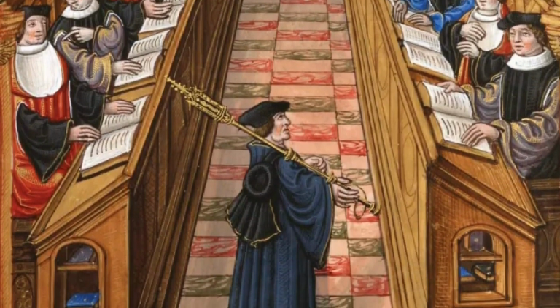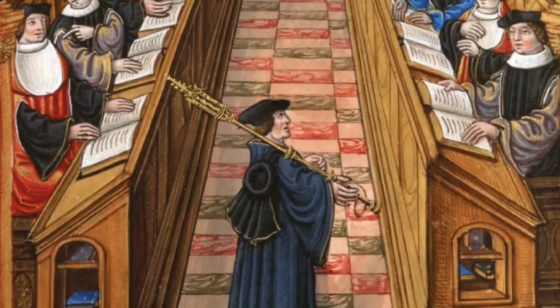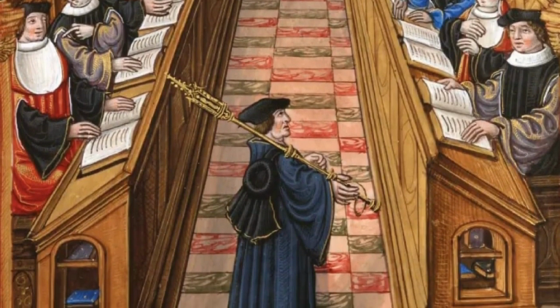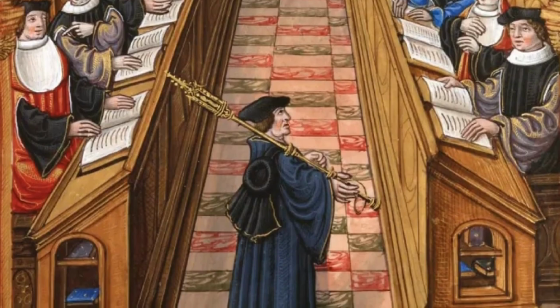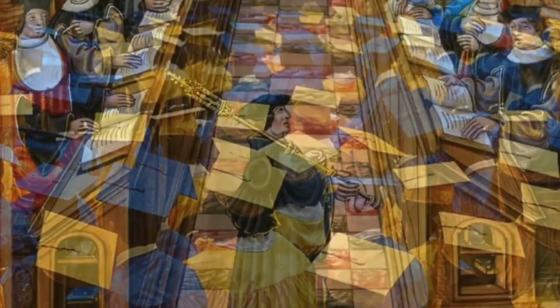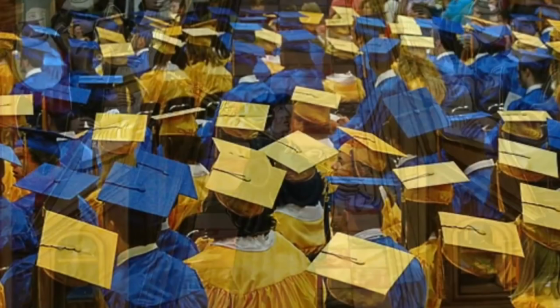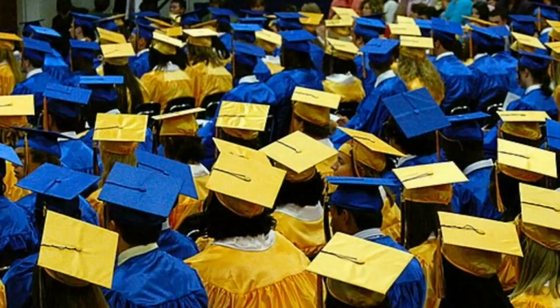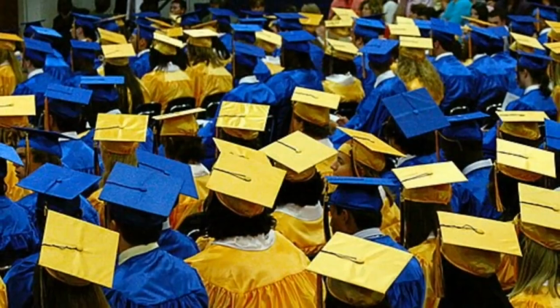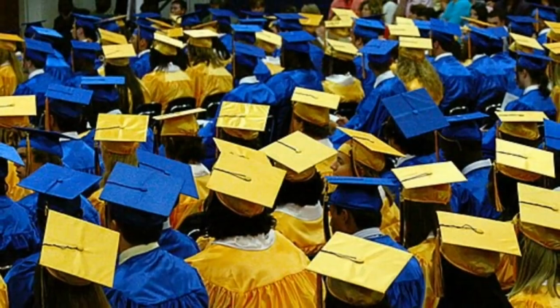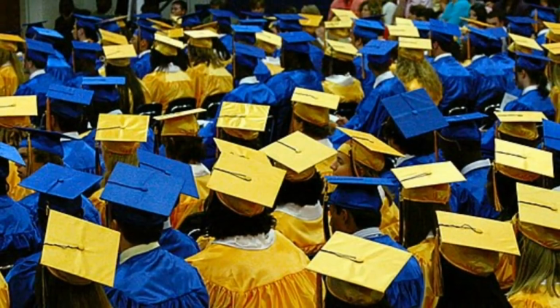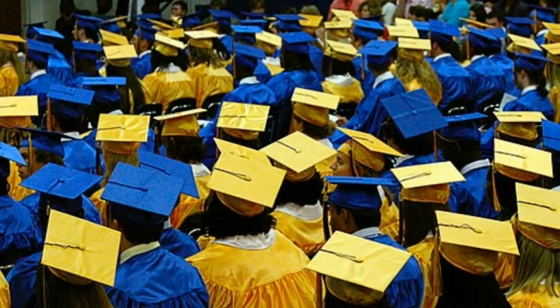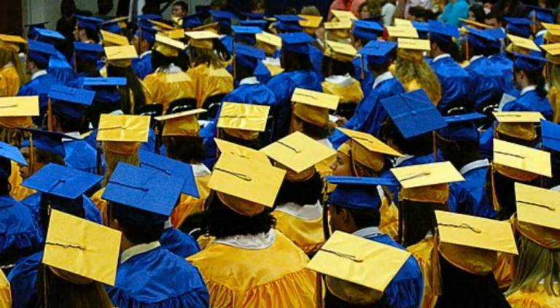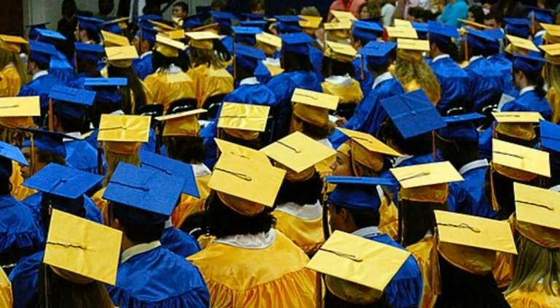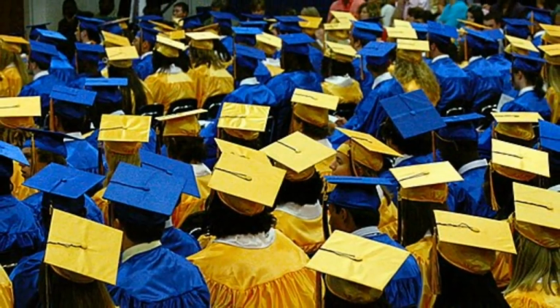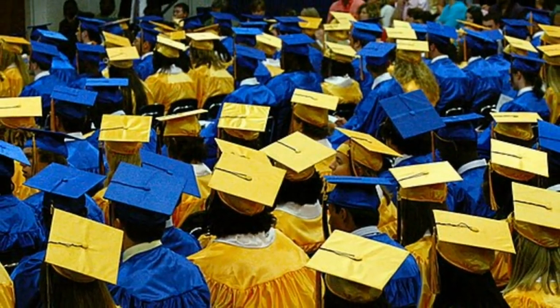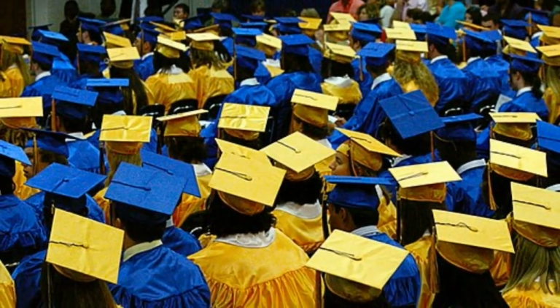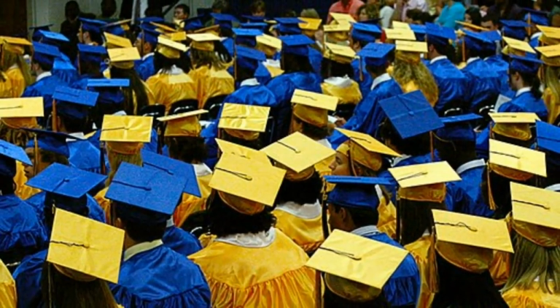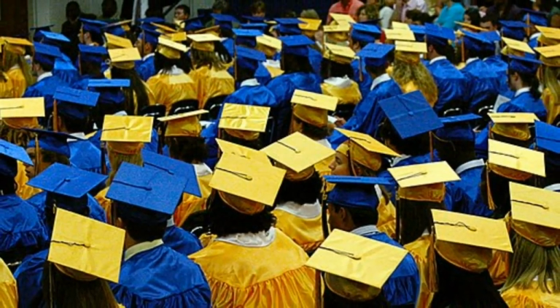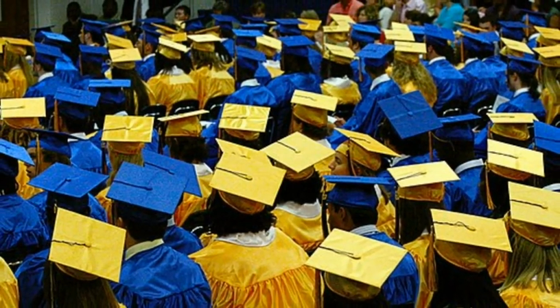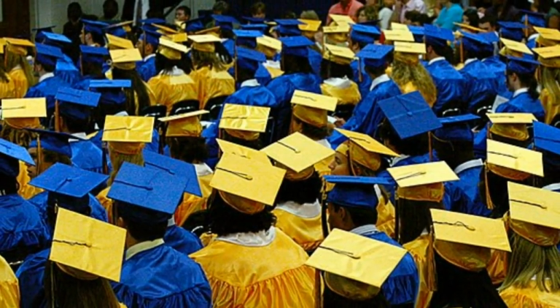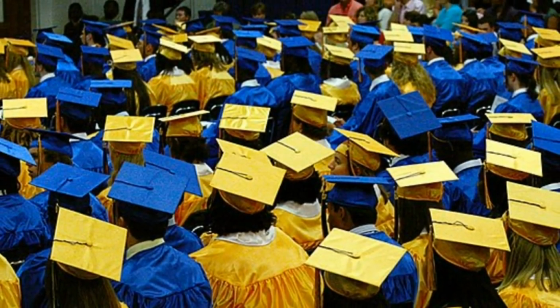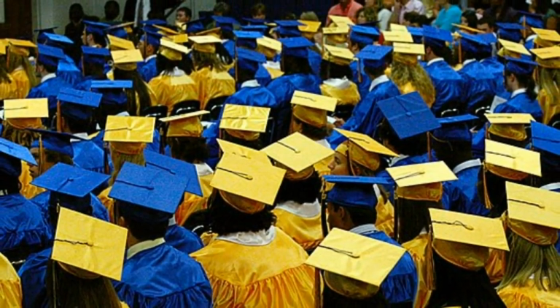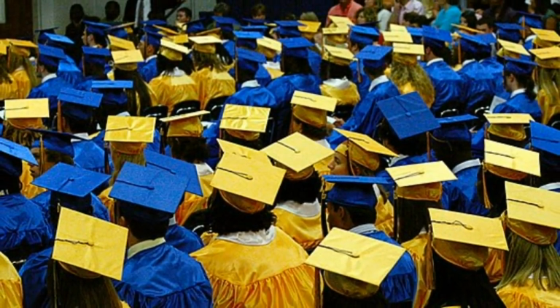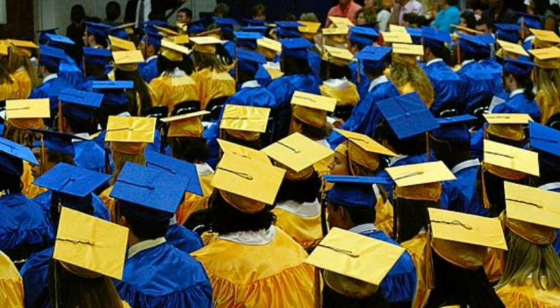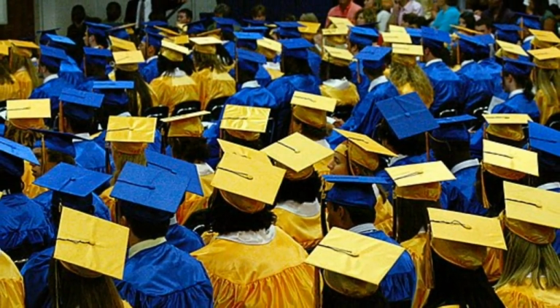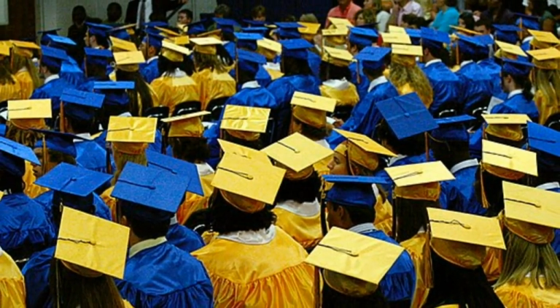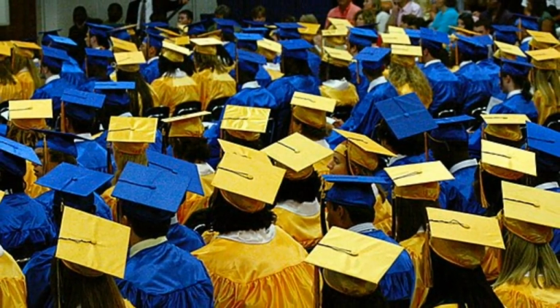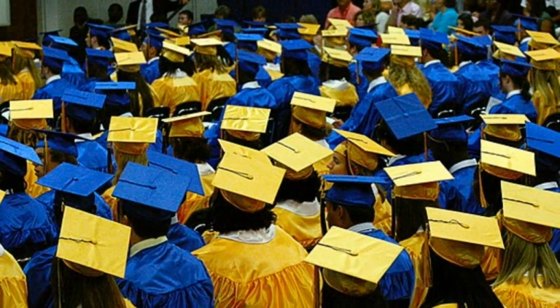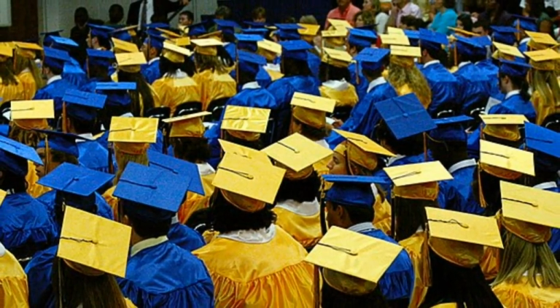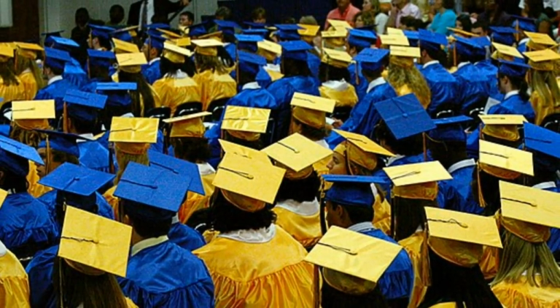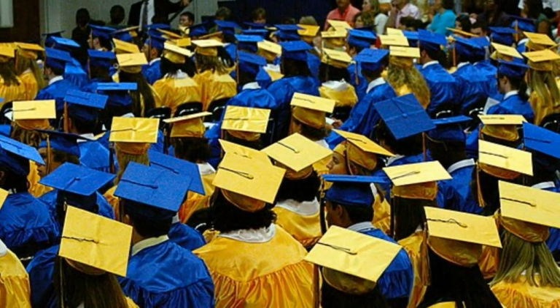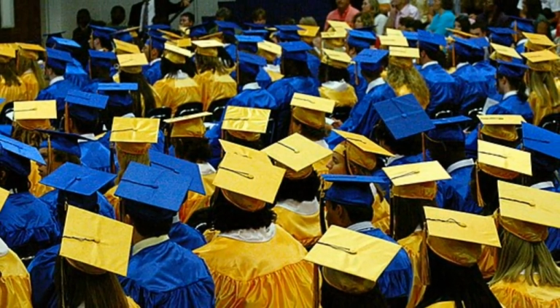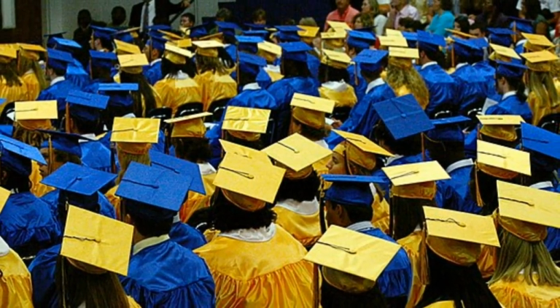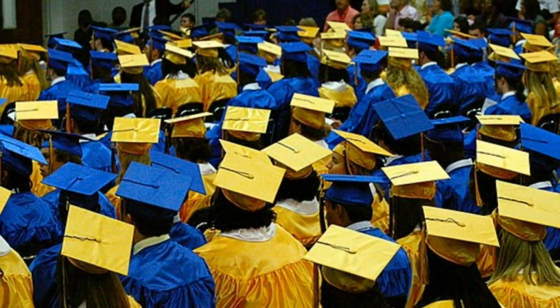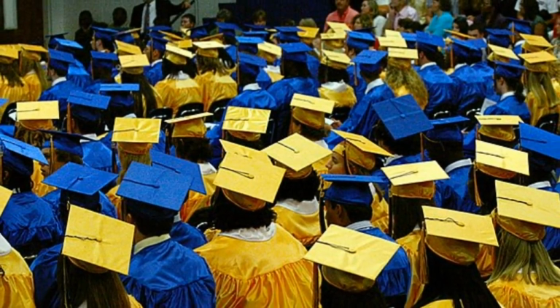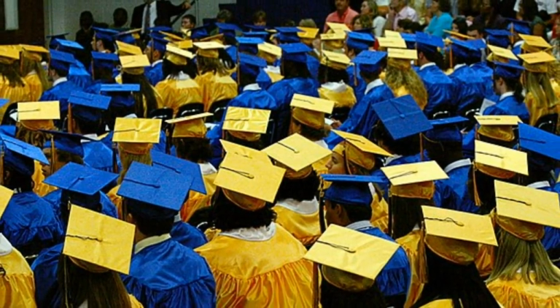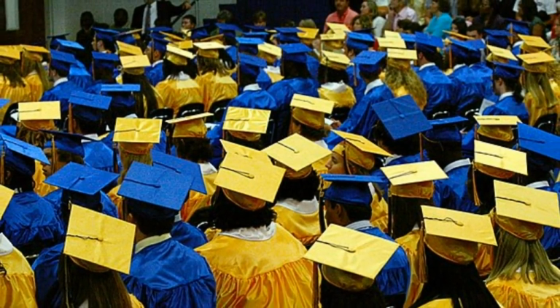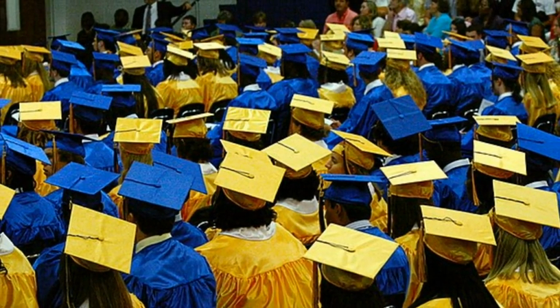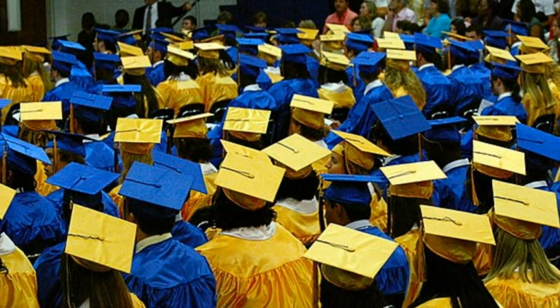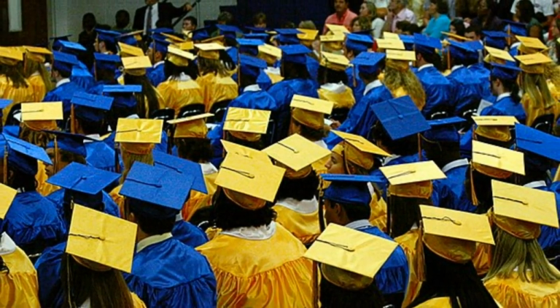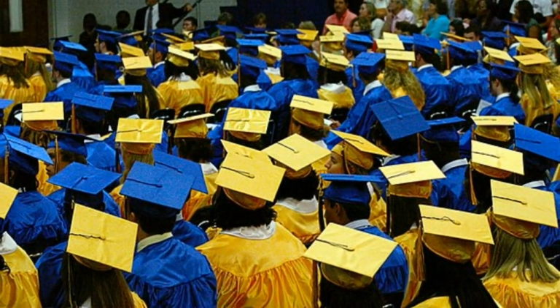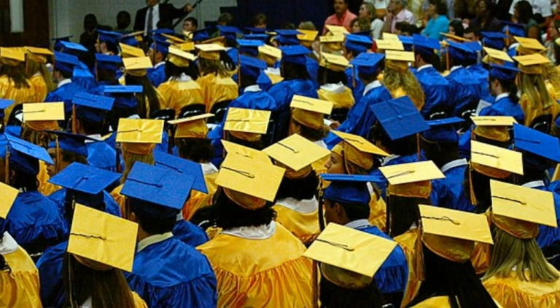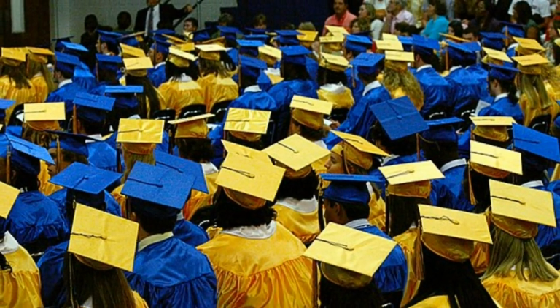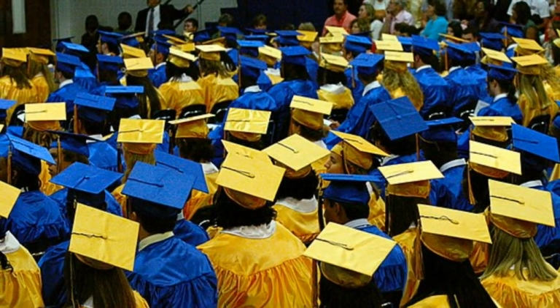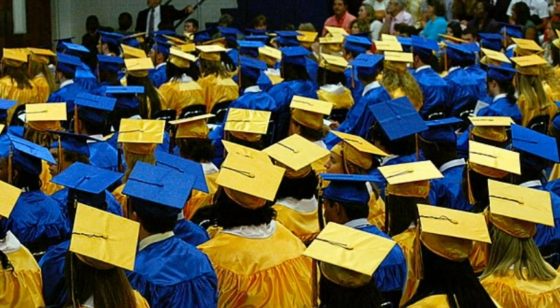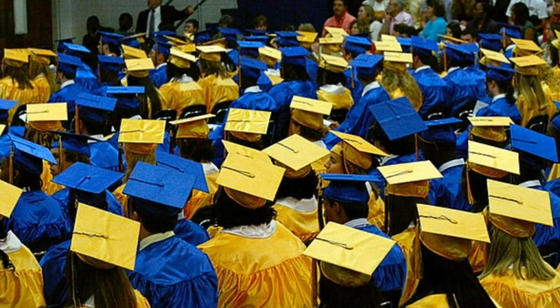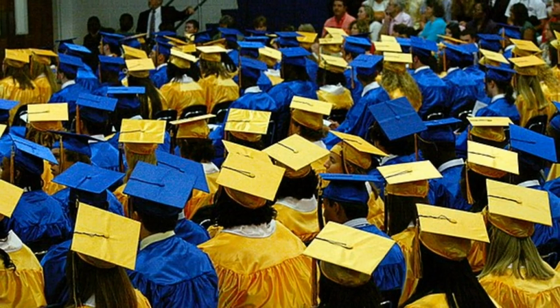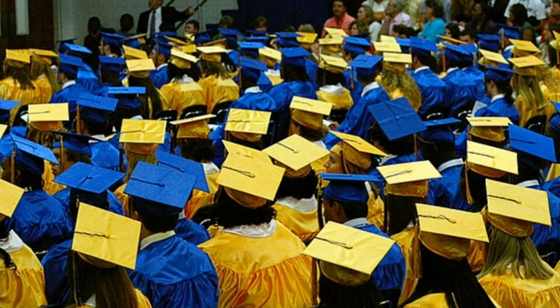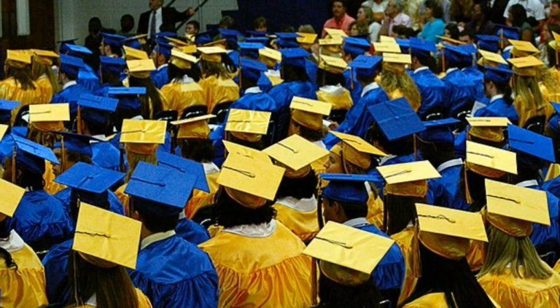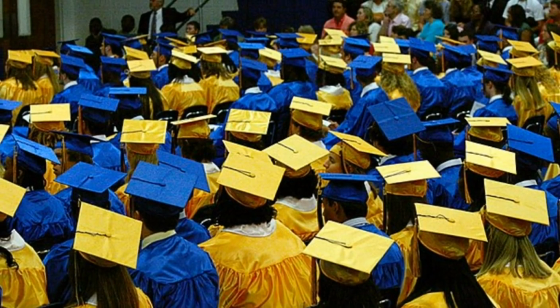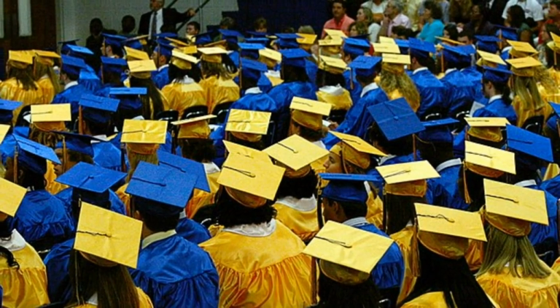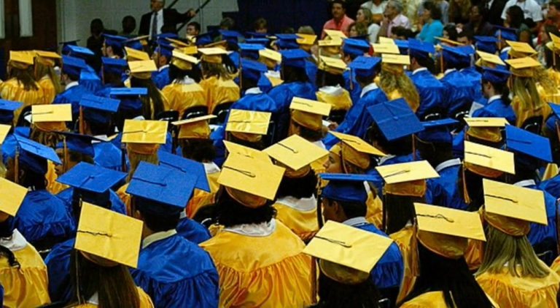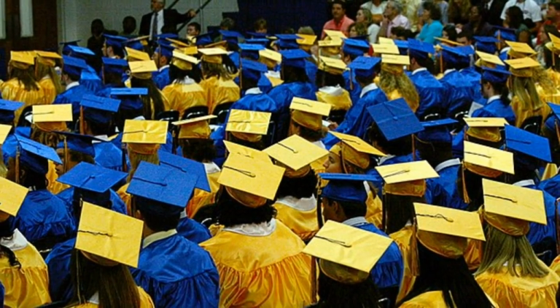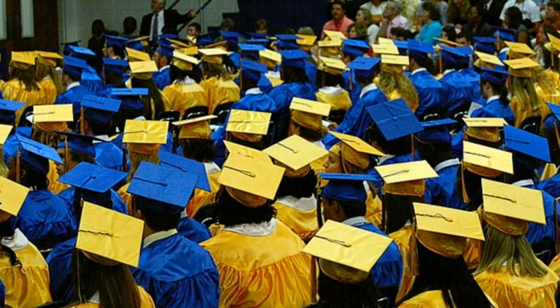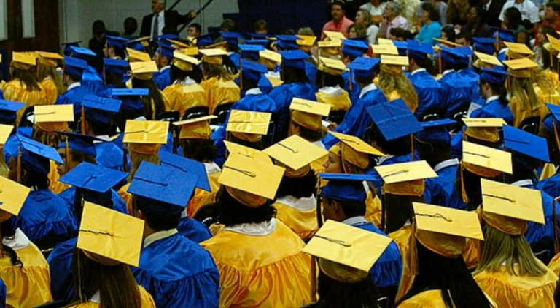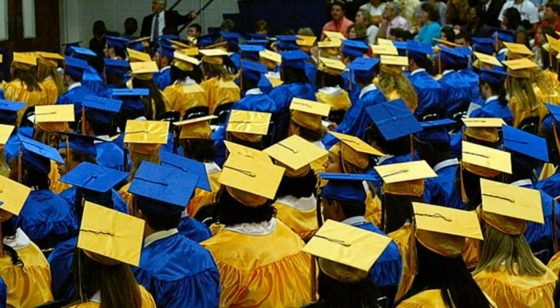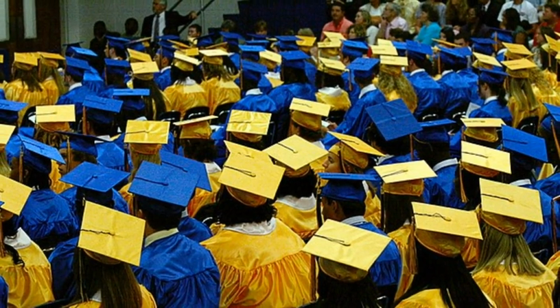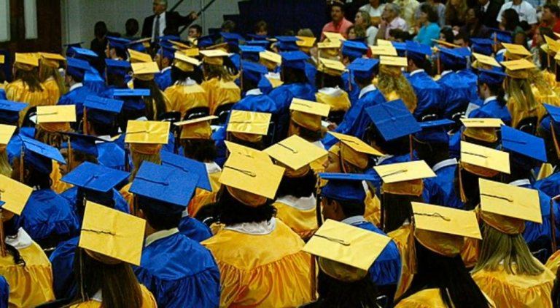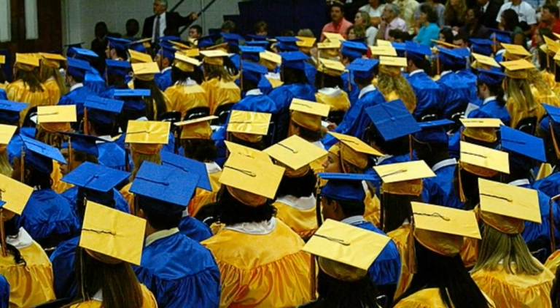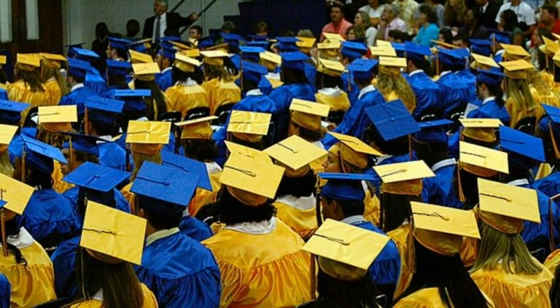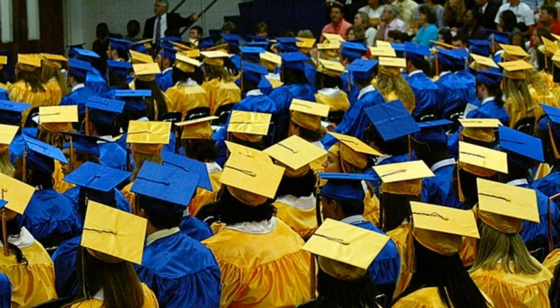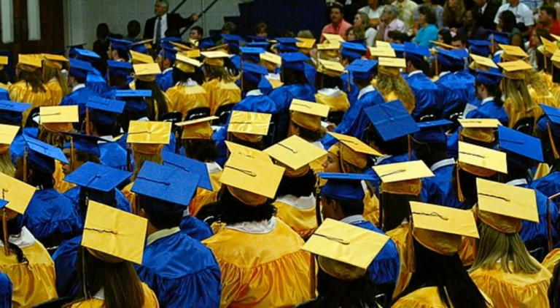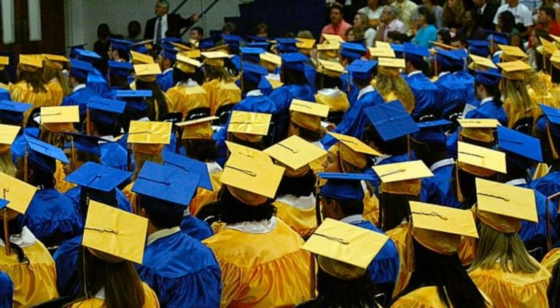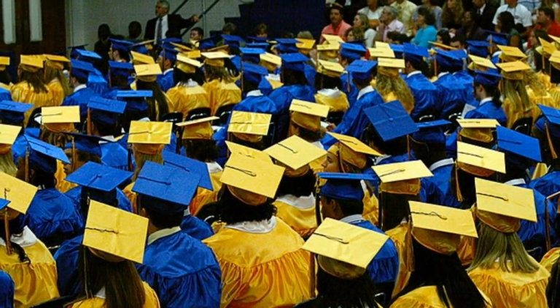For more than a hundred years, the mortarboard cap has become a widely used symbol of academia and learning across the globe.